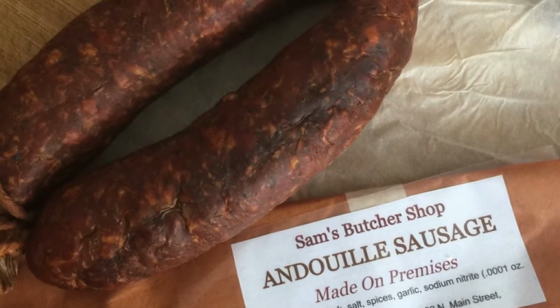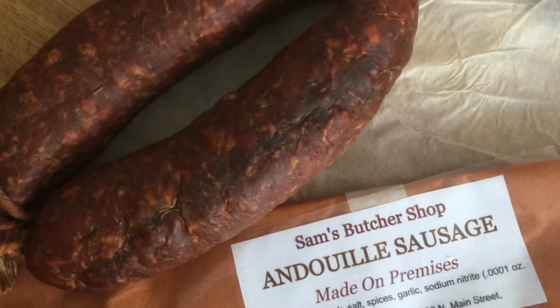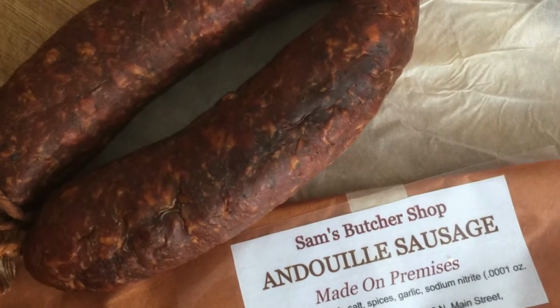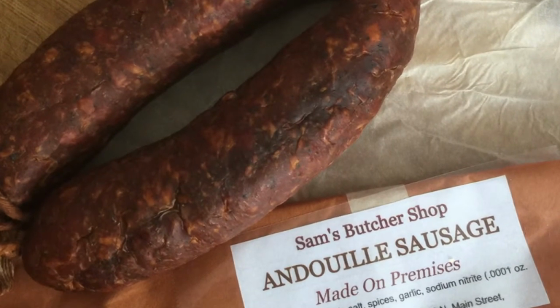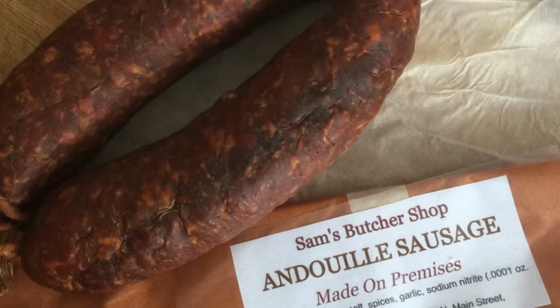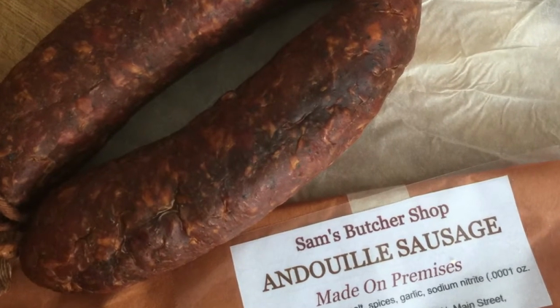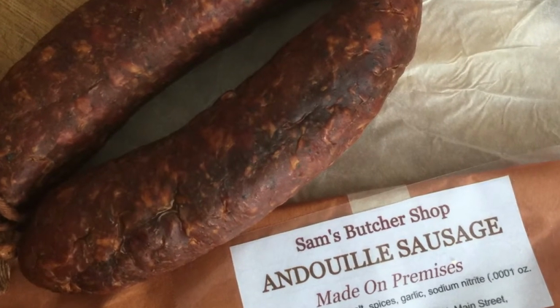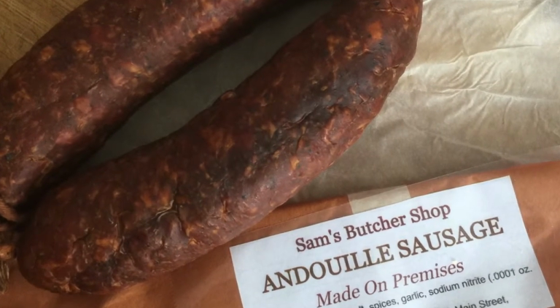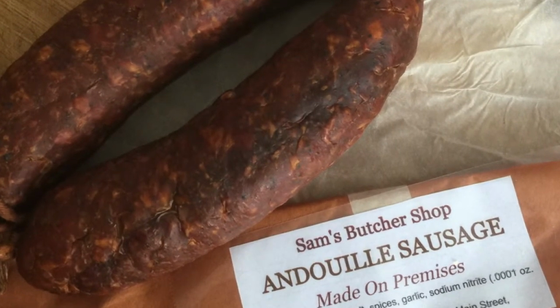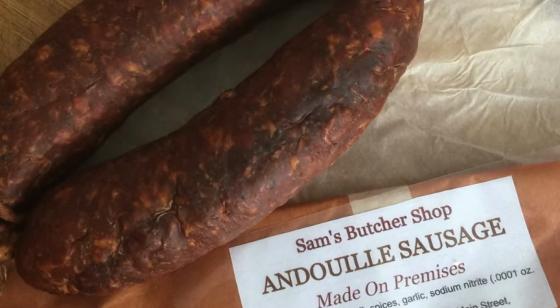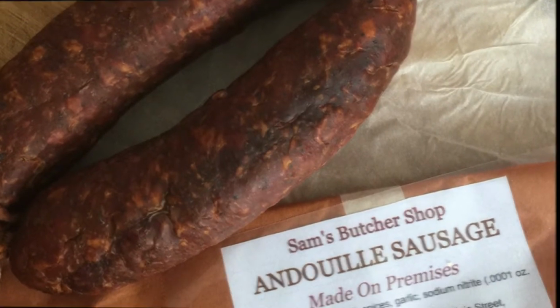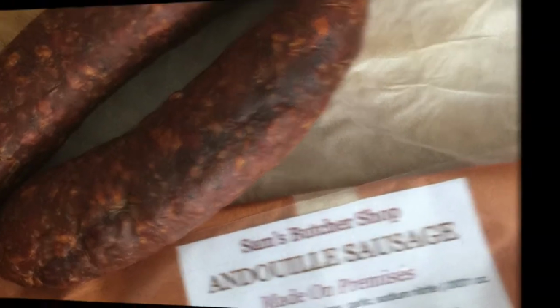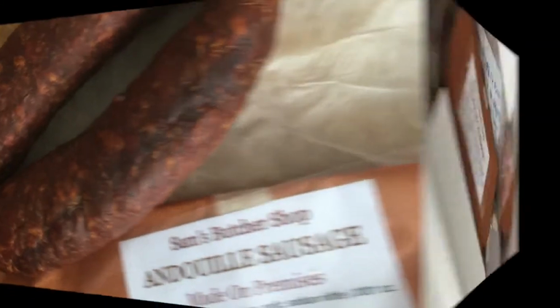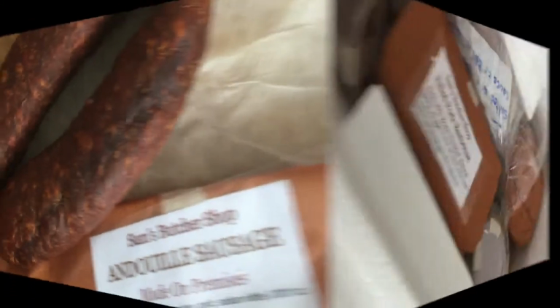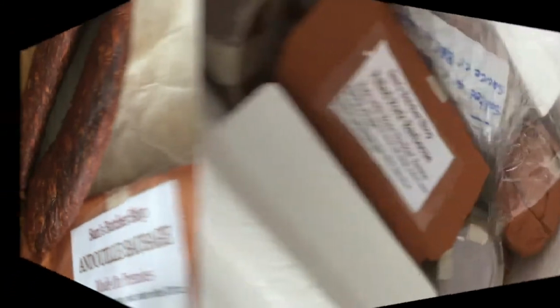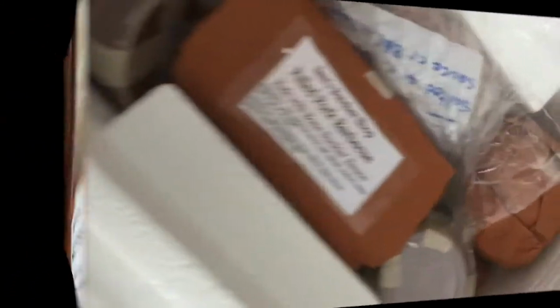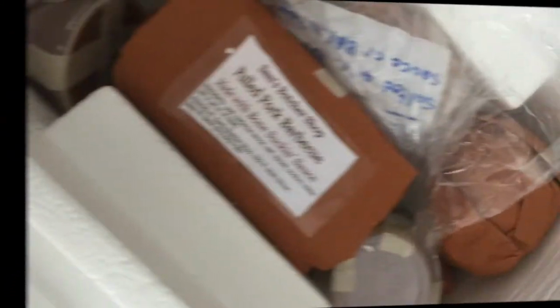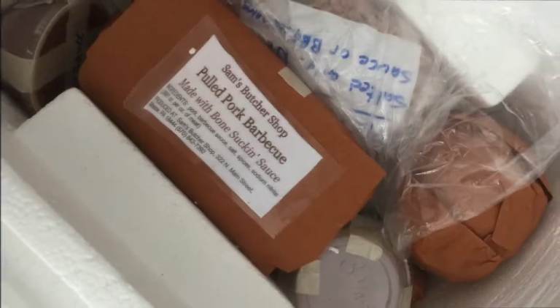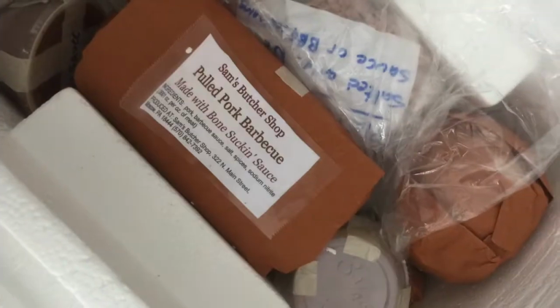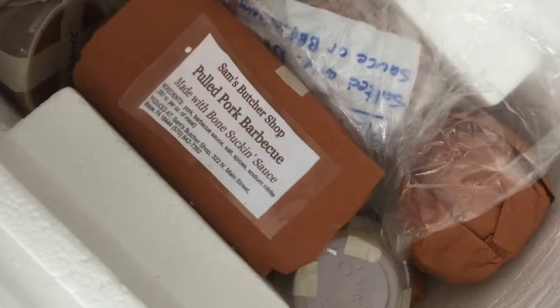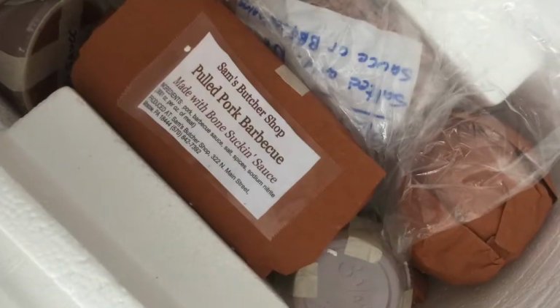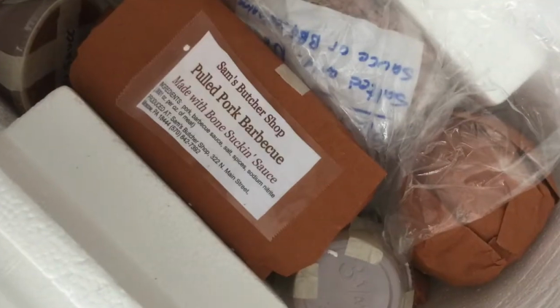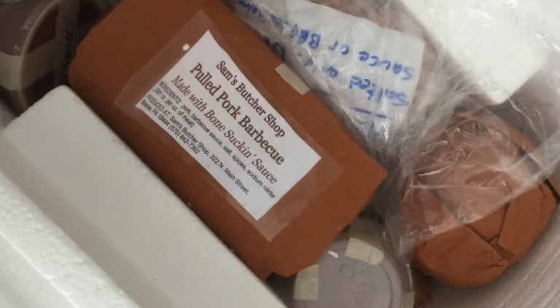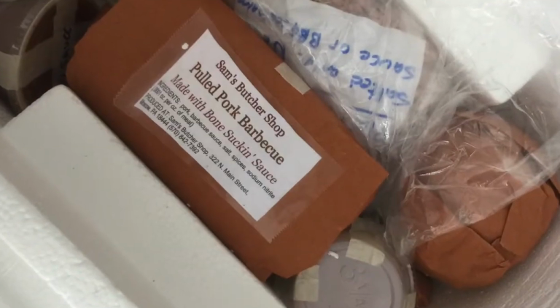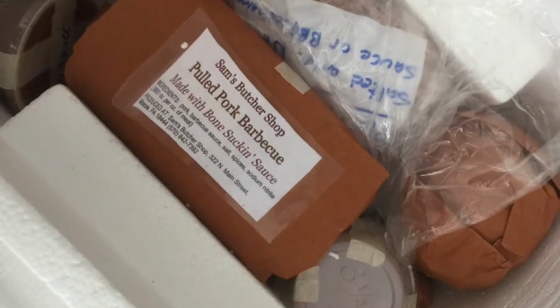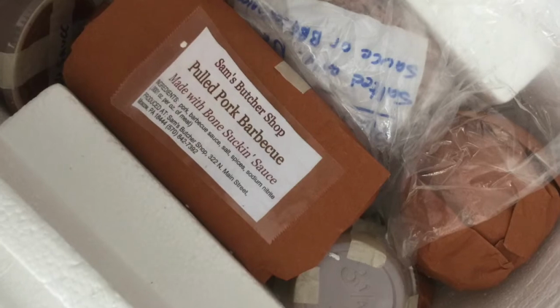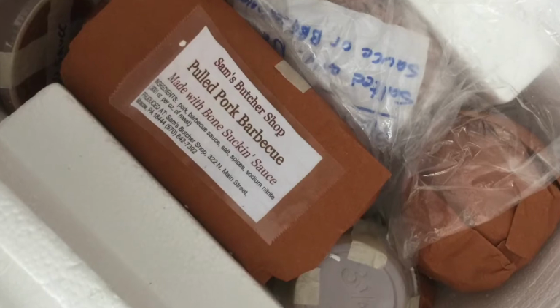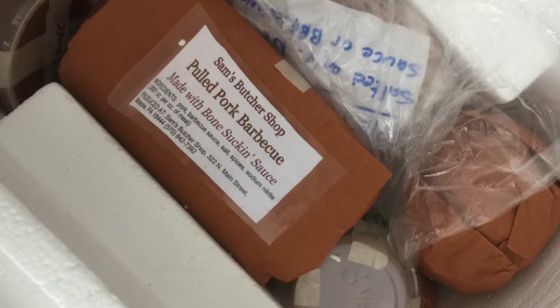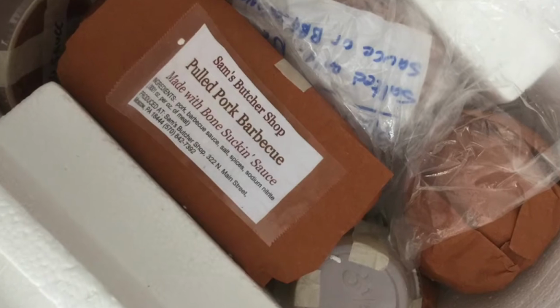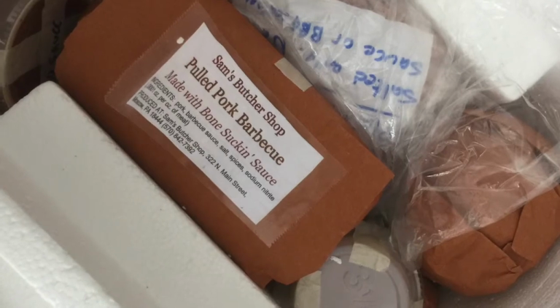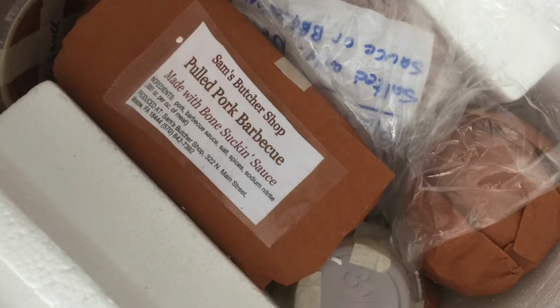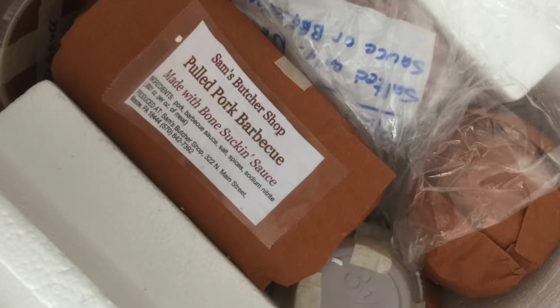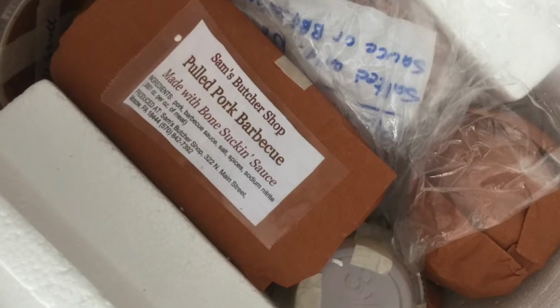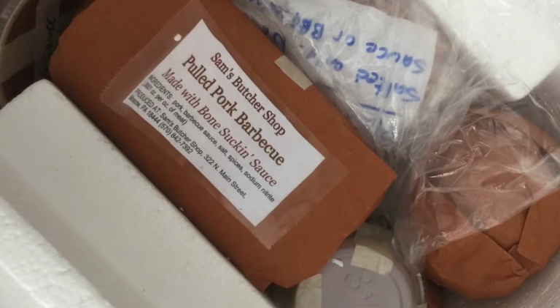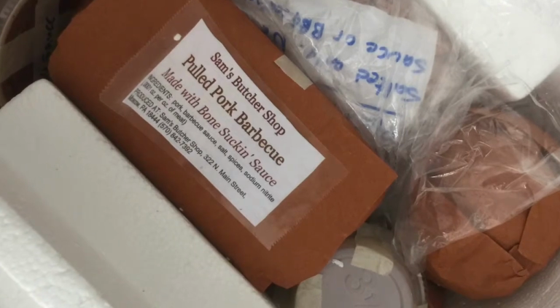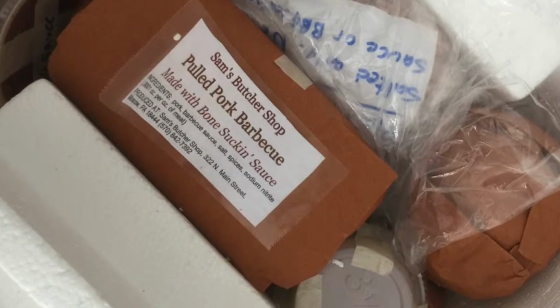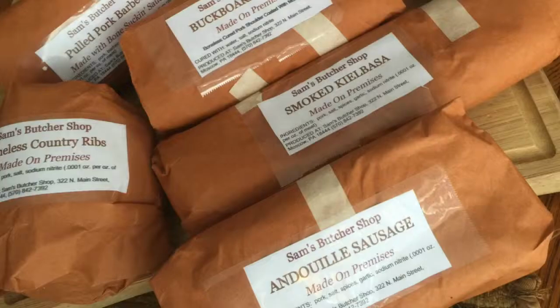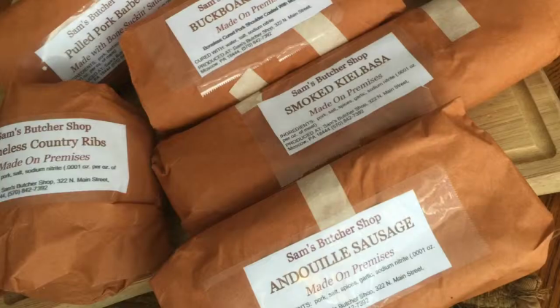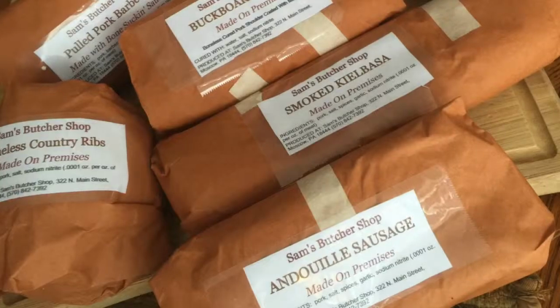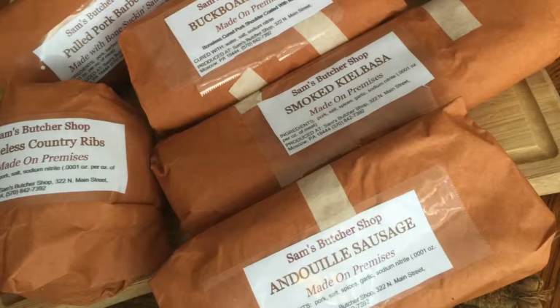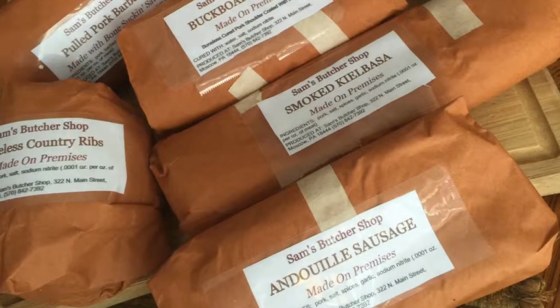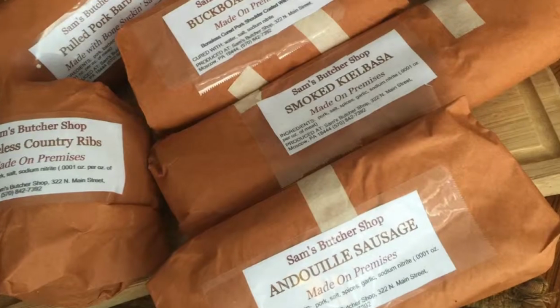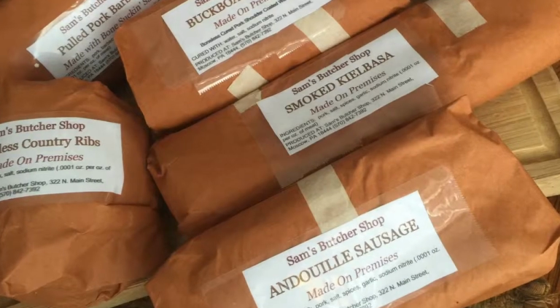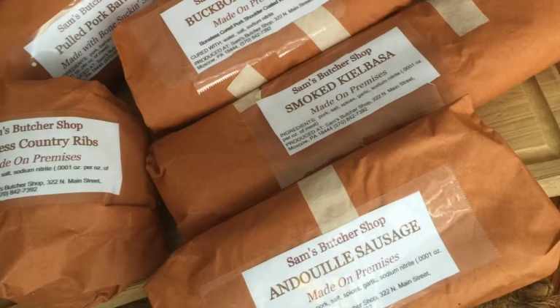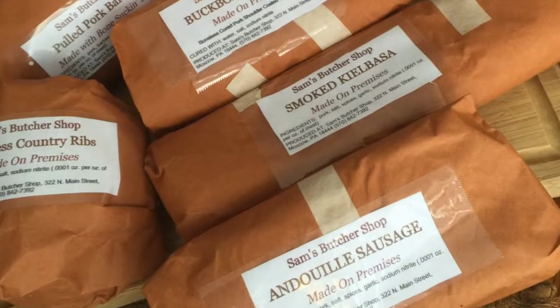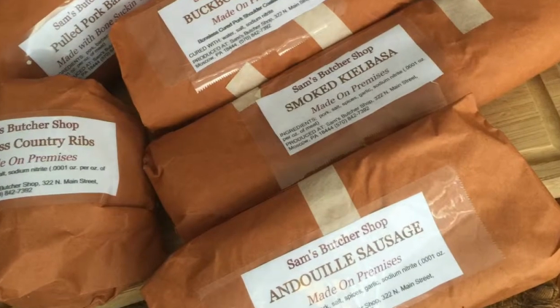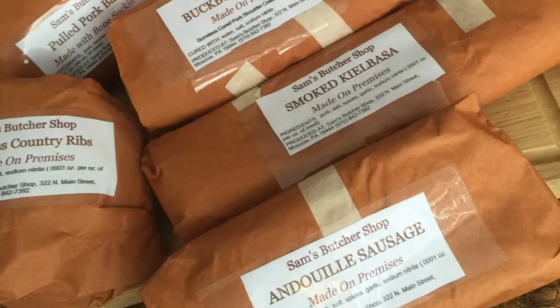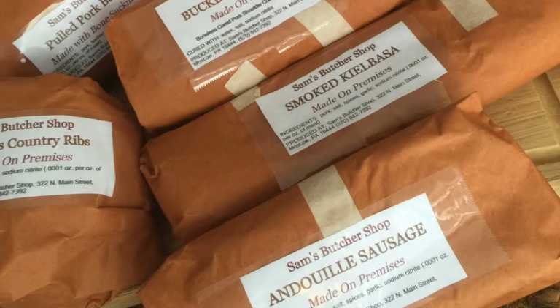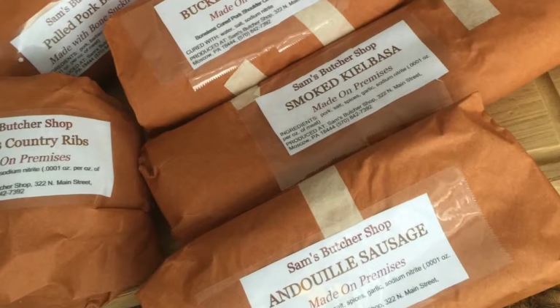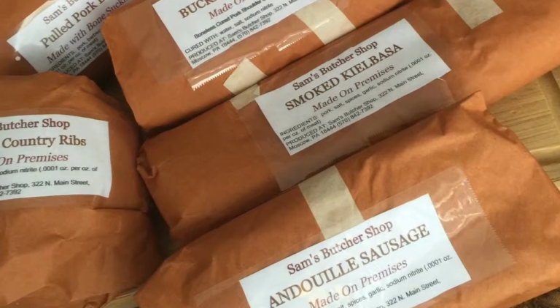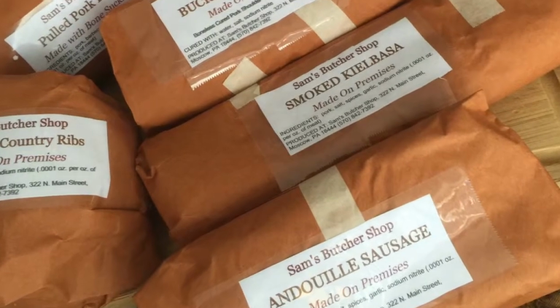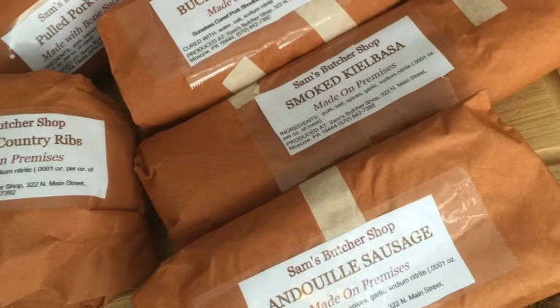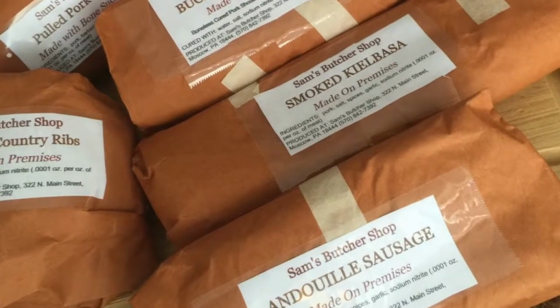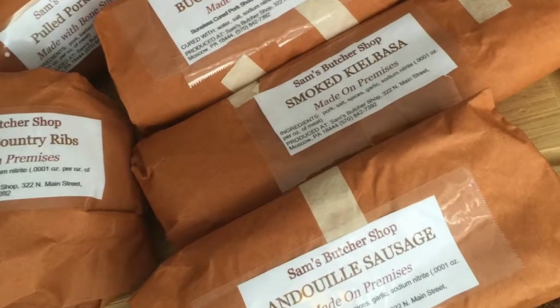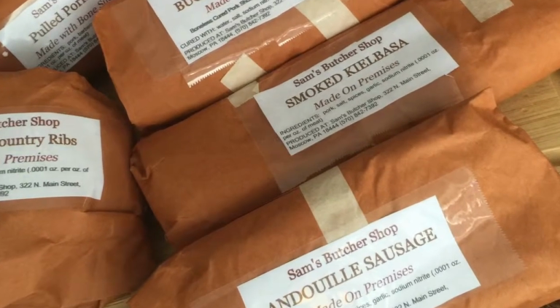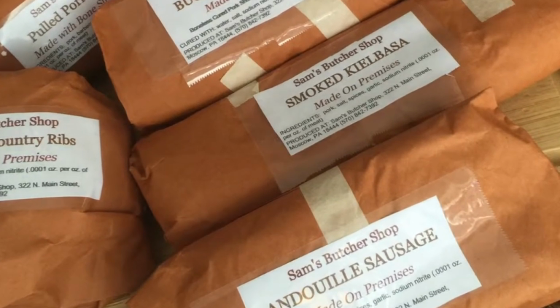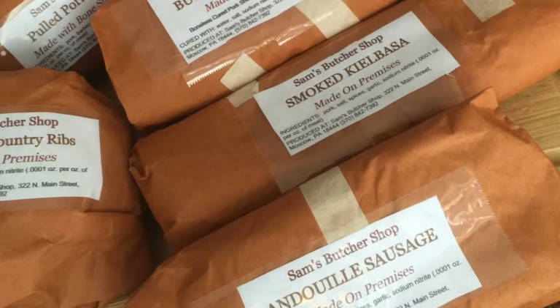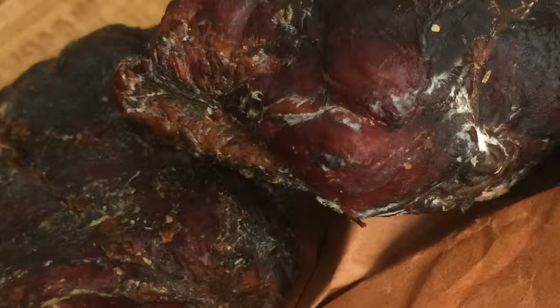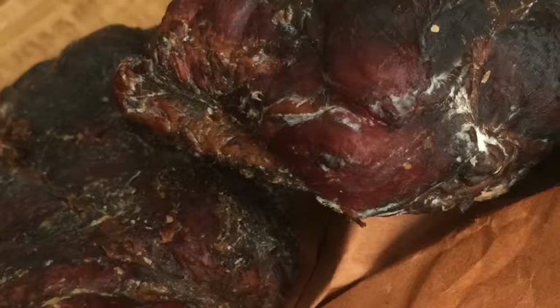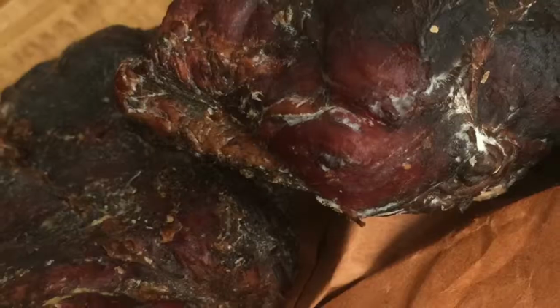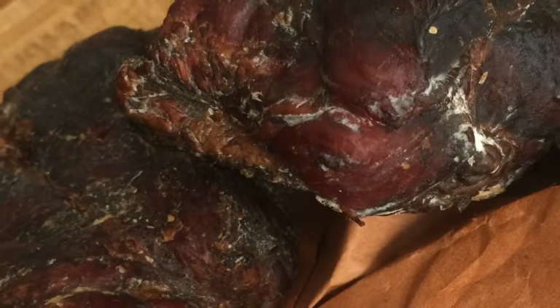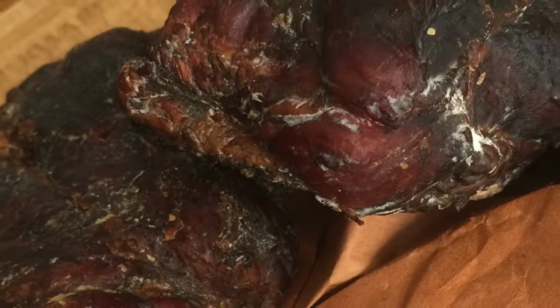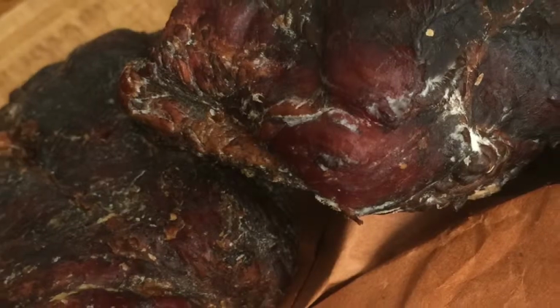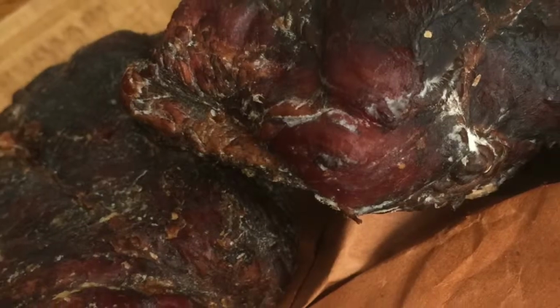And they can be delivered right to your door. When you receive a product from Sam's Butcher Shop, you can be assured it was made fresh that week.